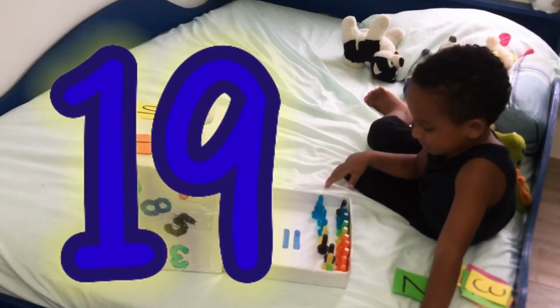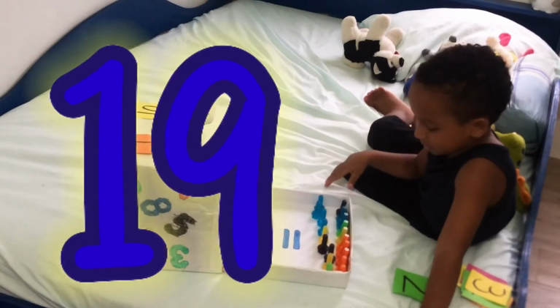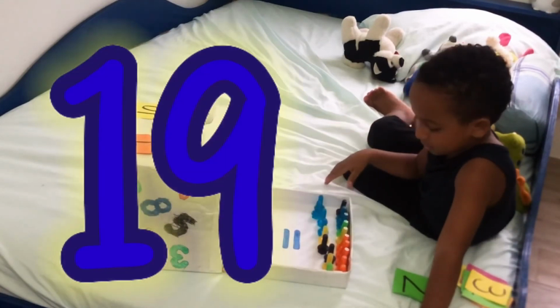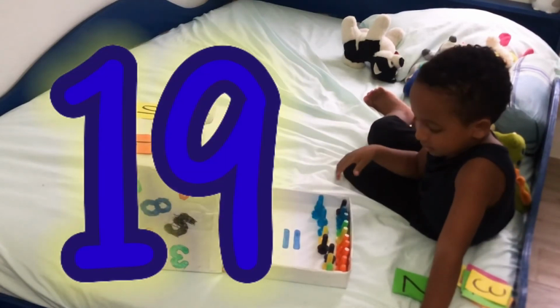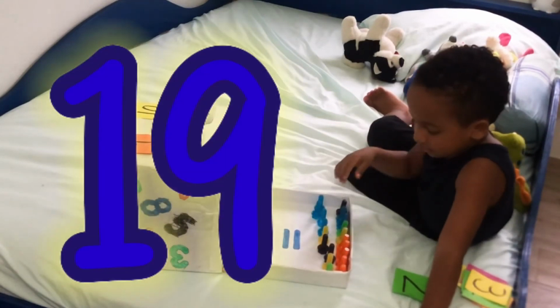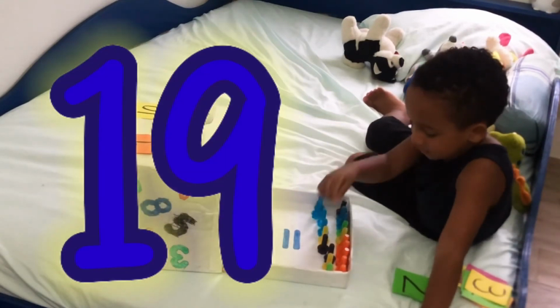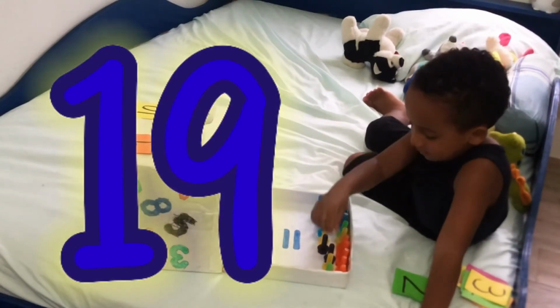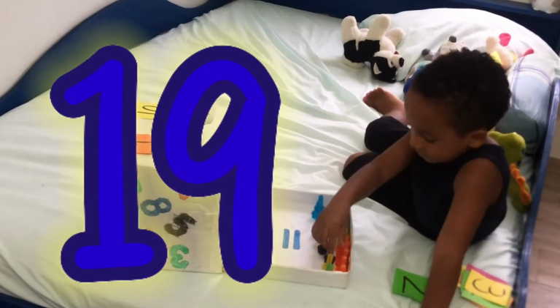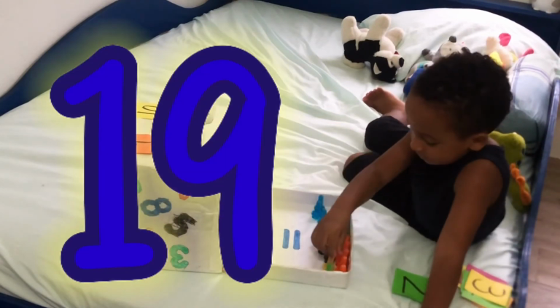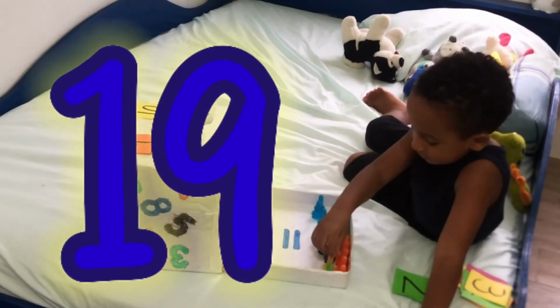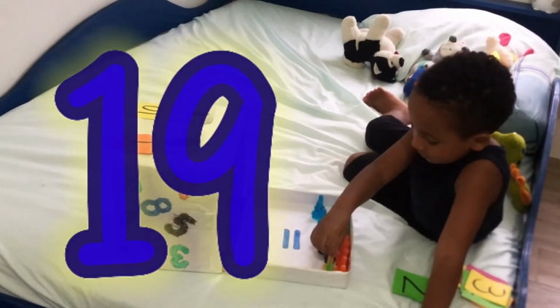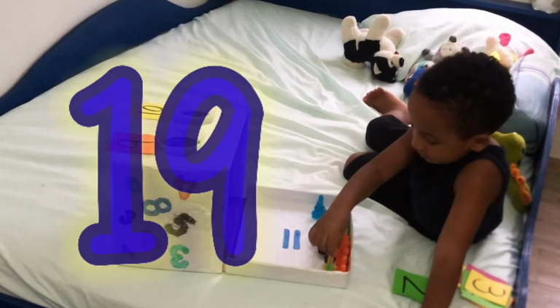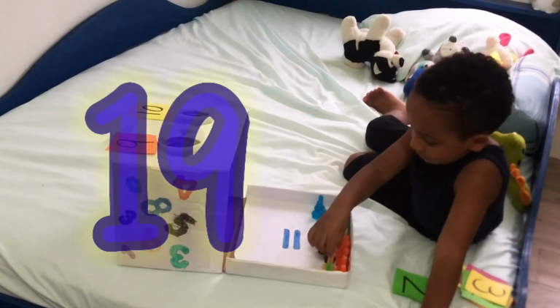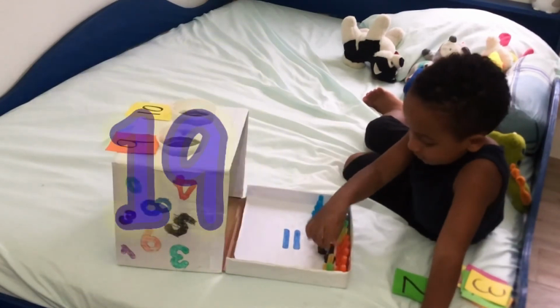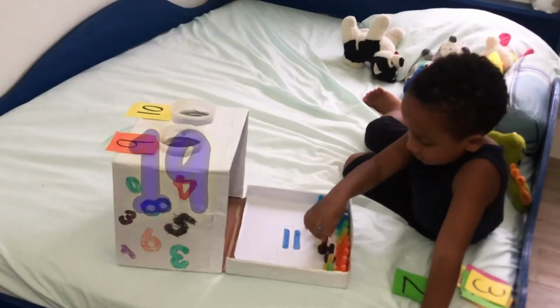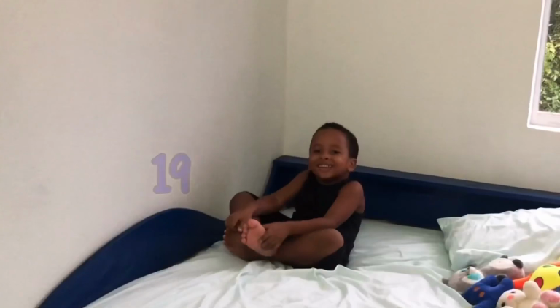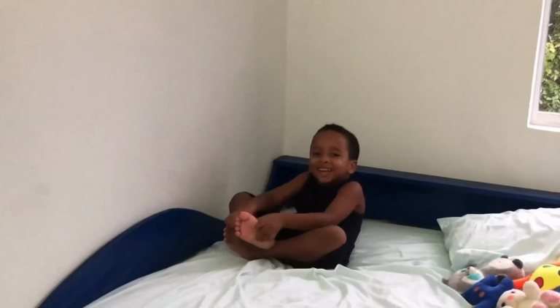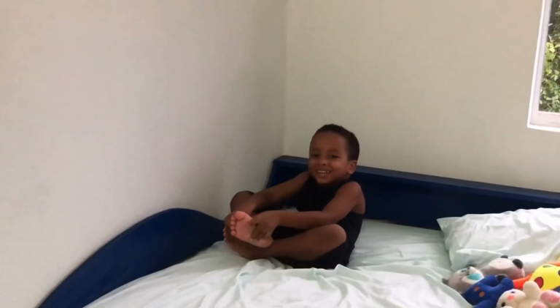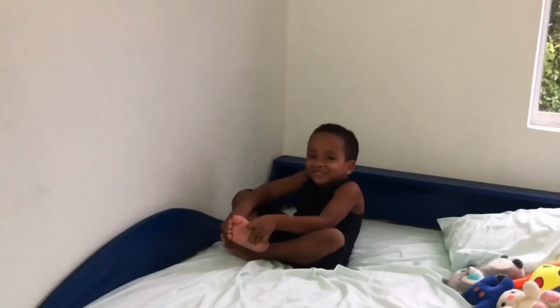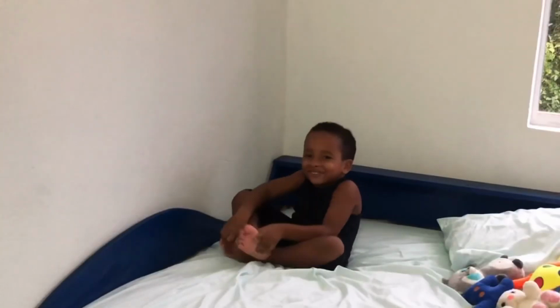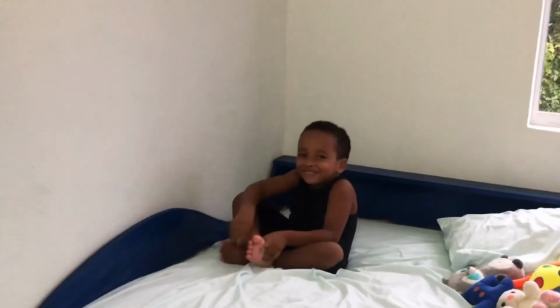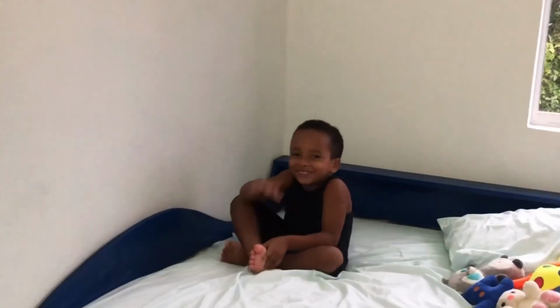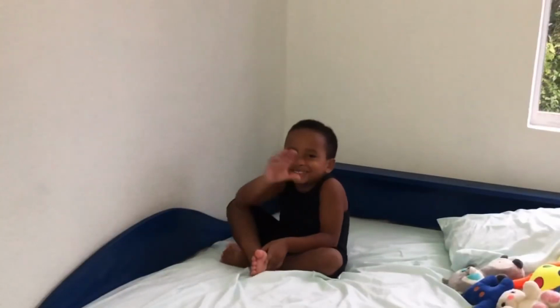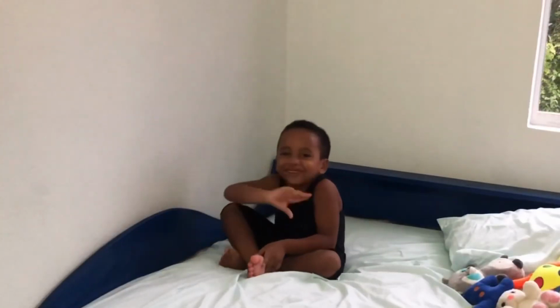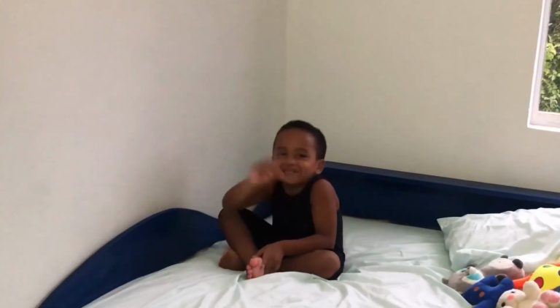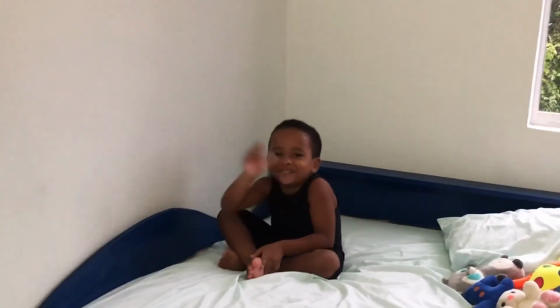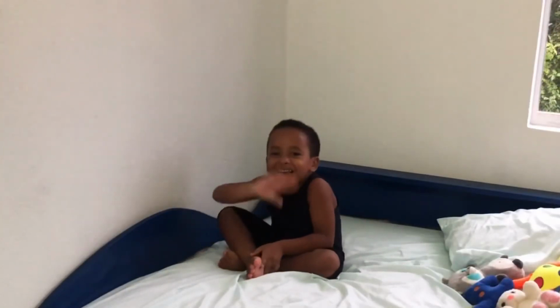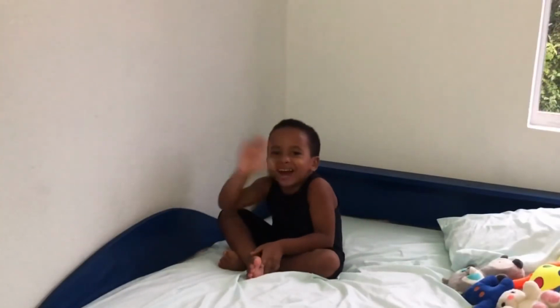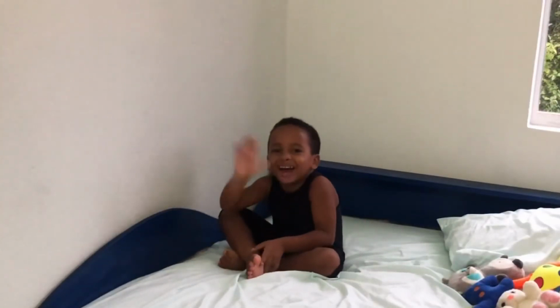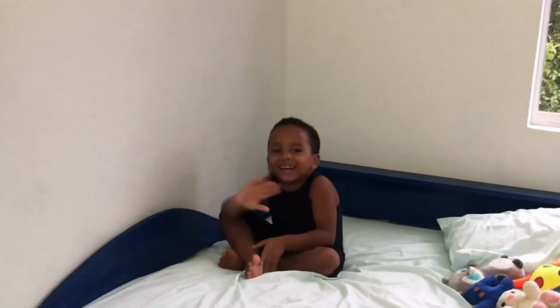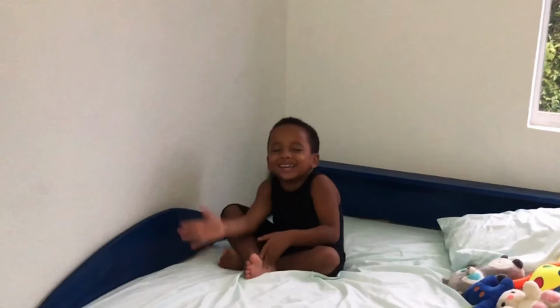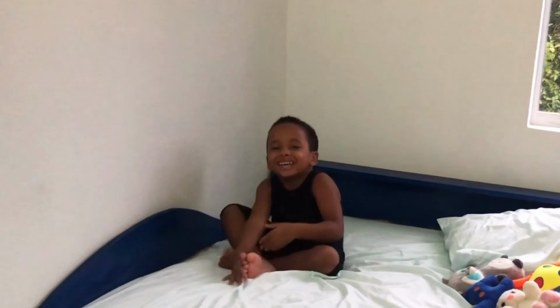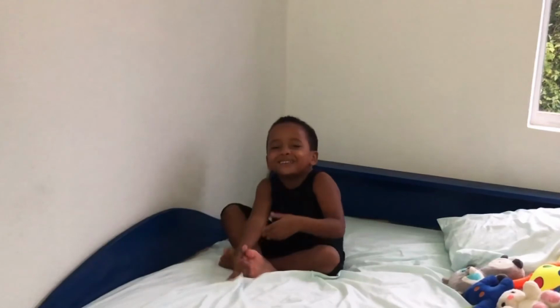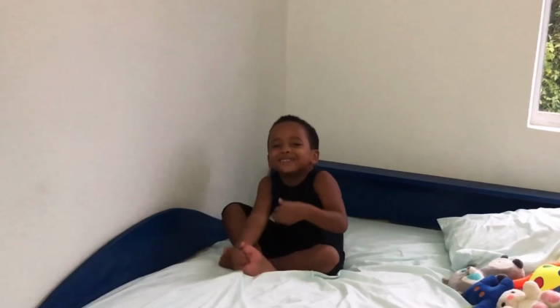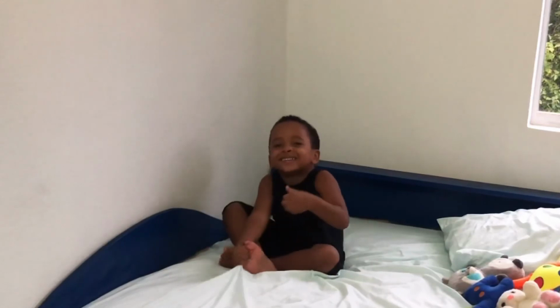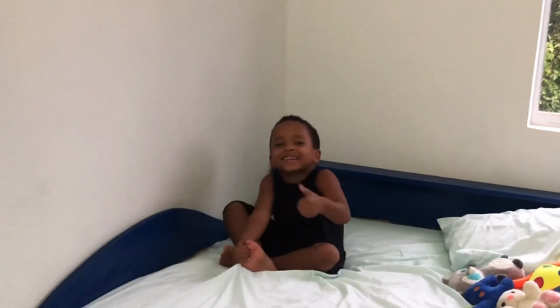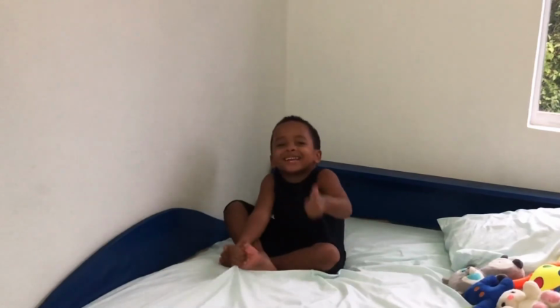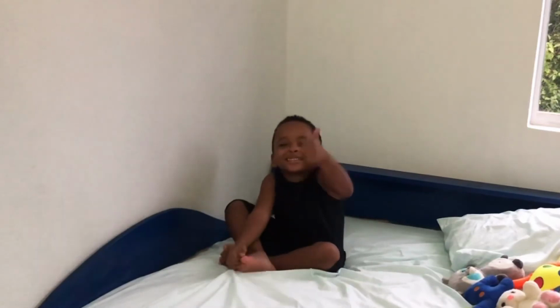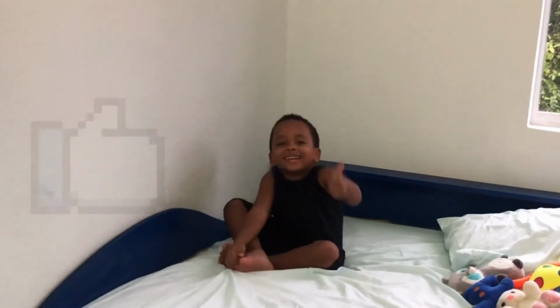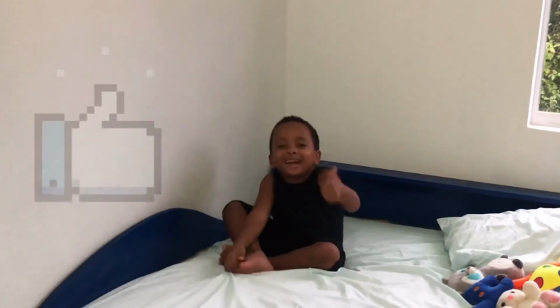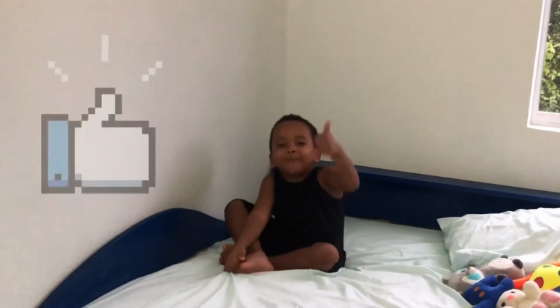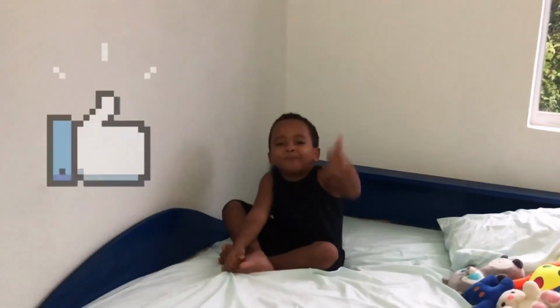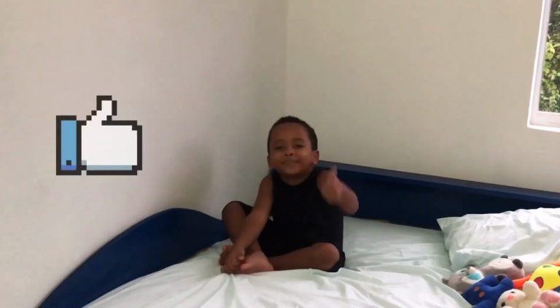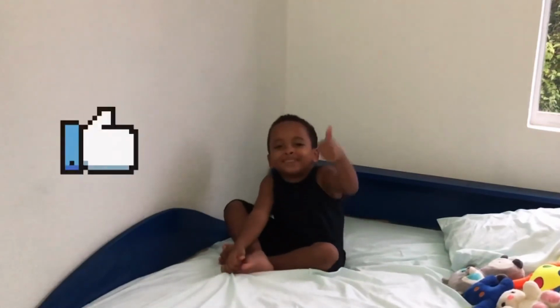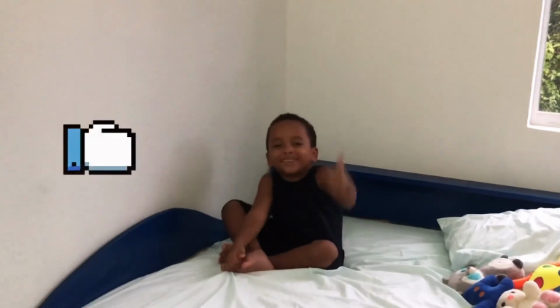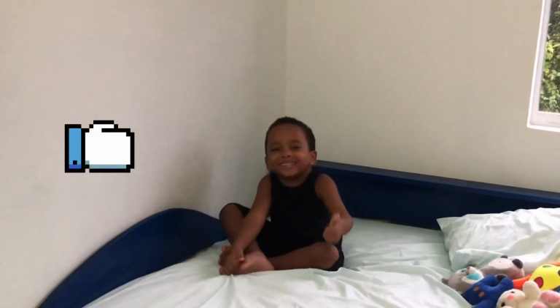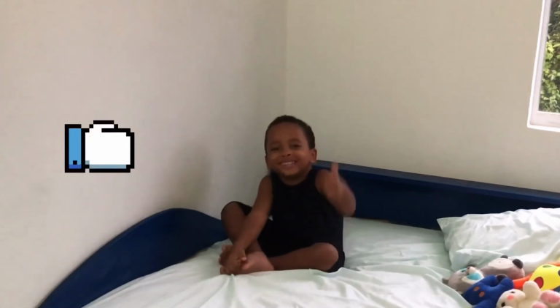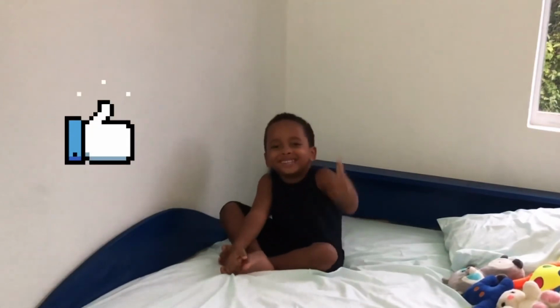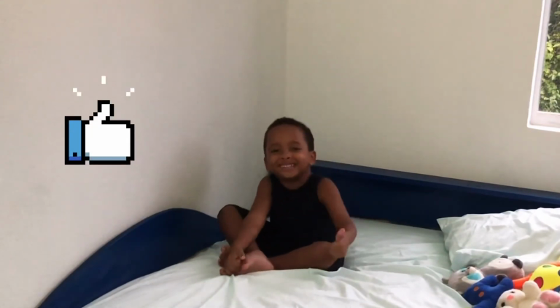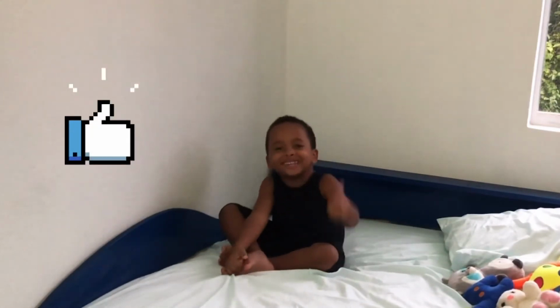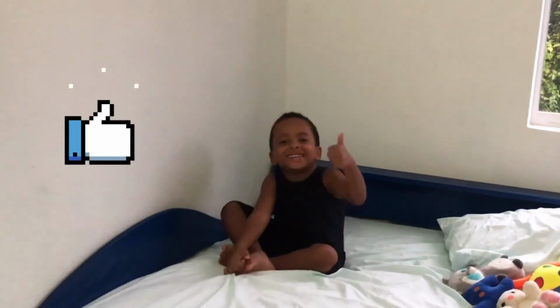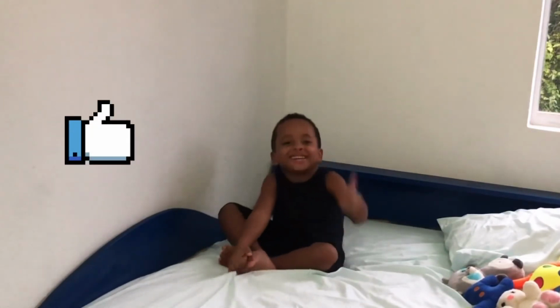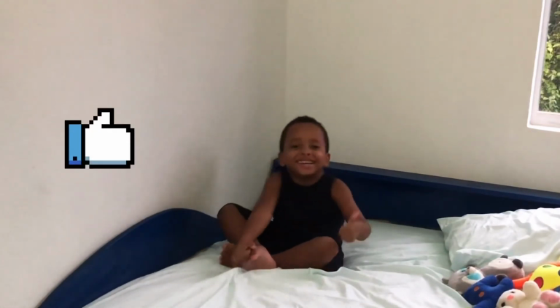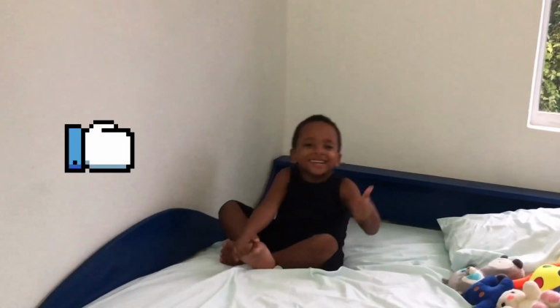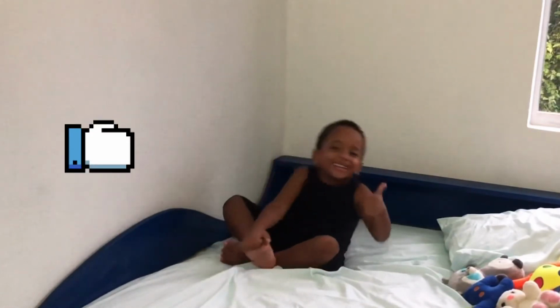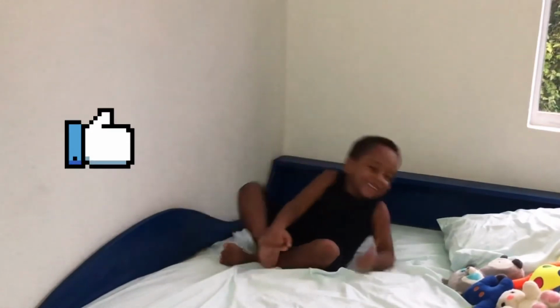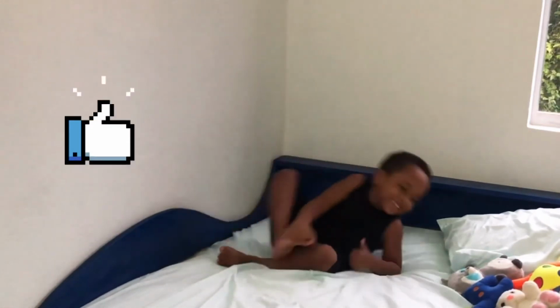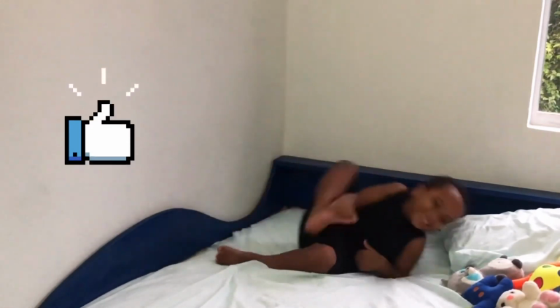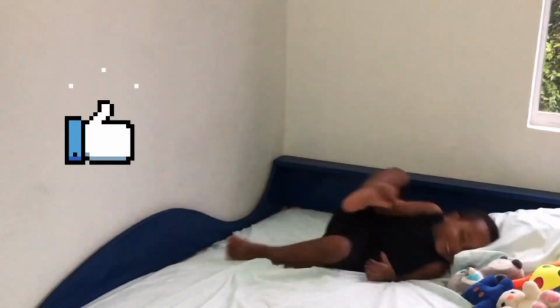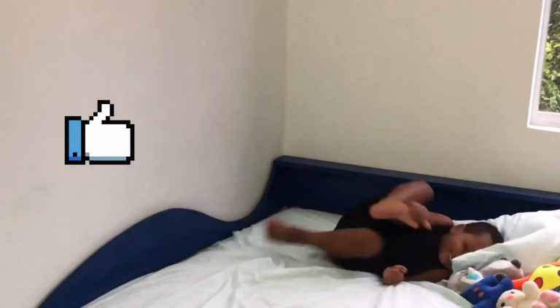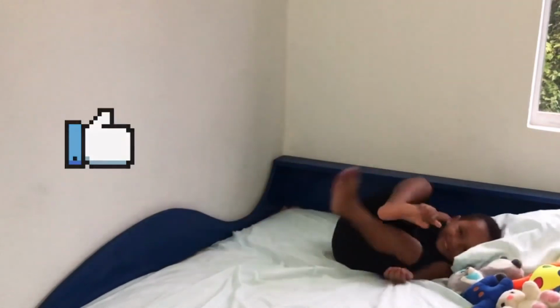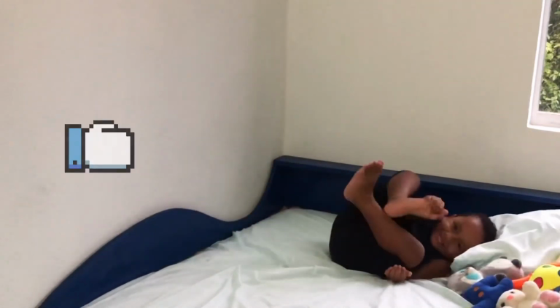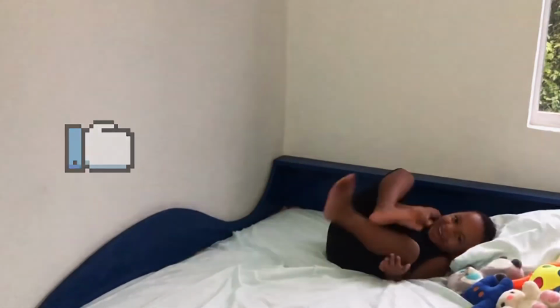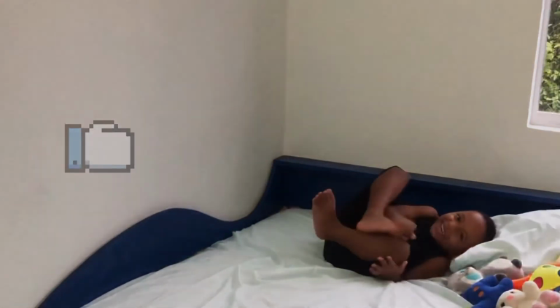Good. Thanks for watching. Bye. Click the like button. Bye.